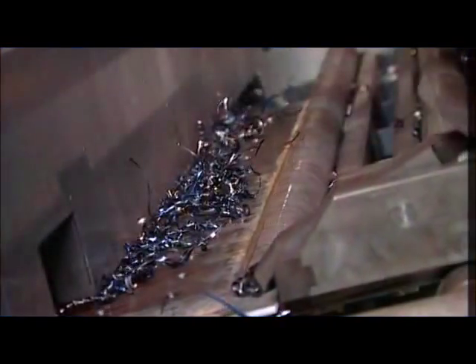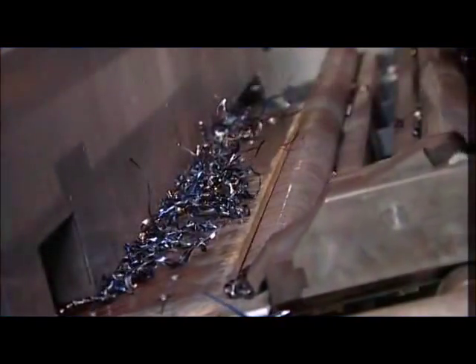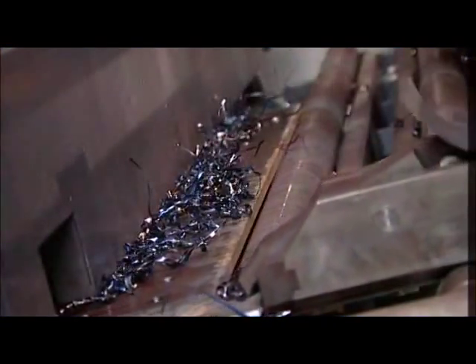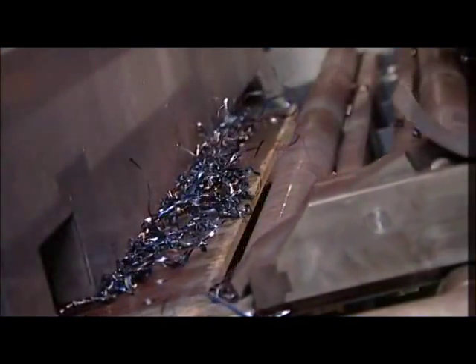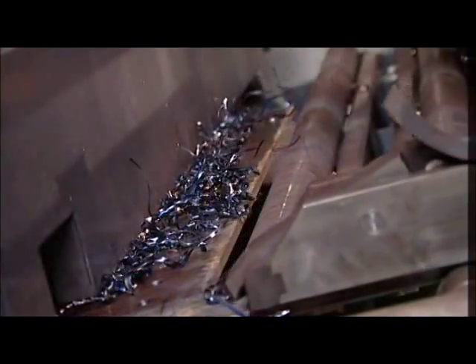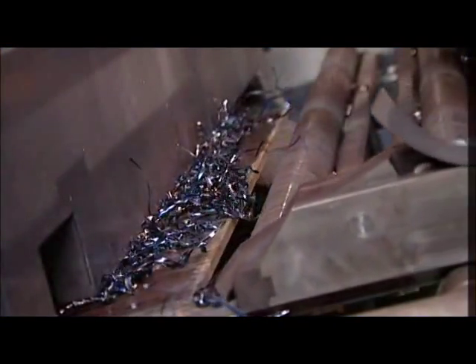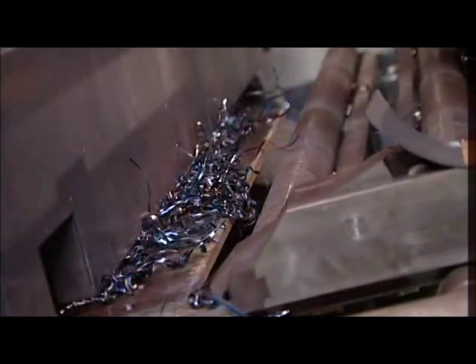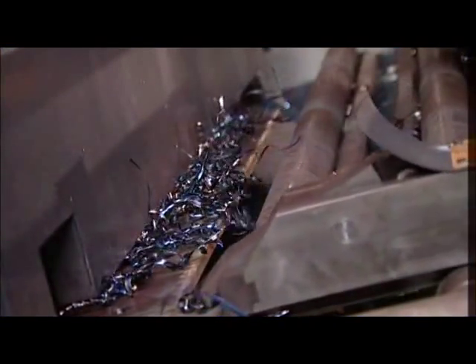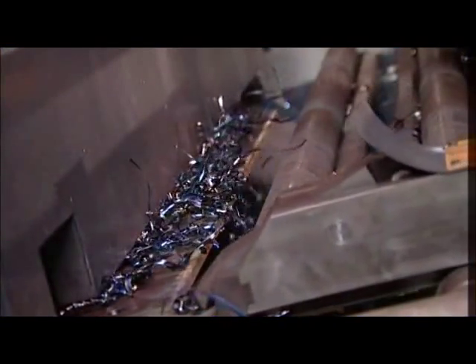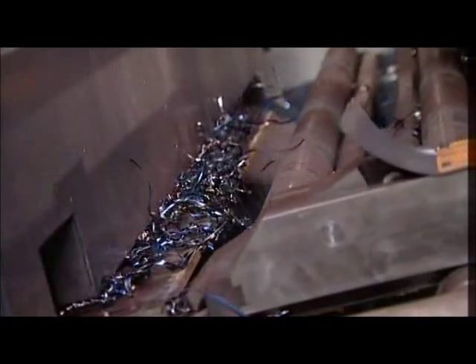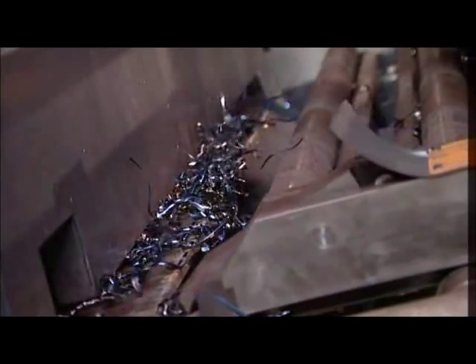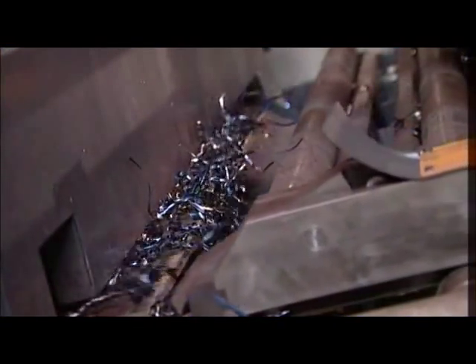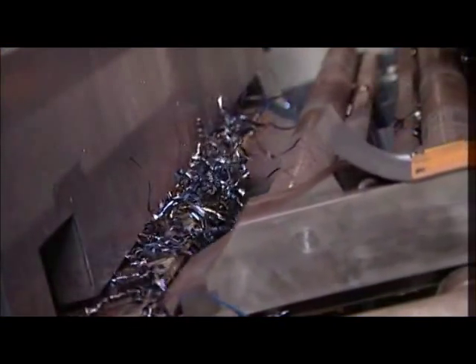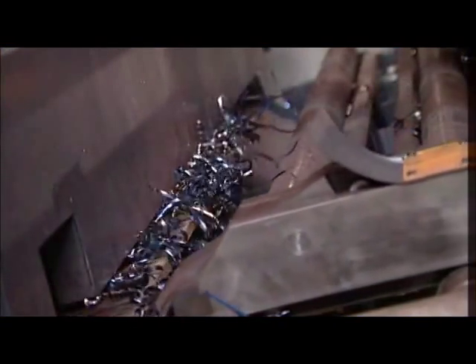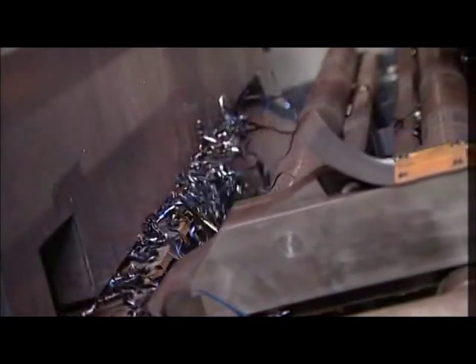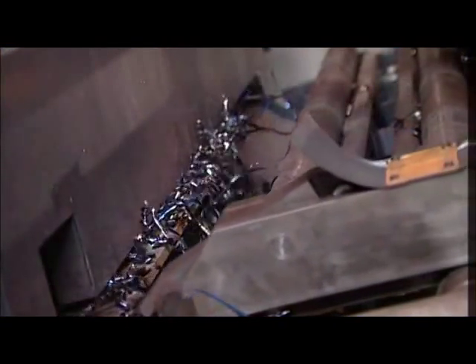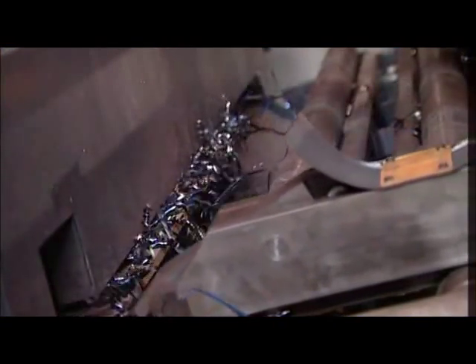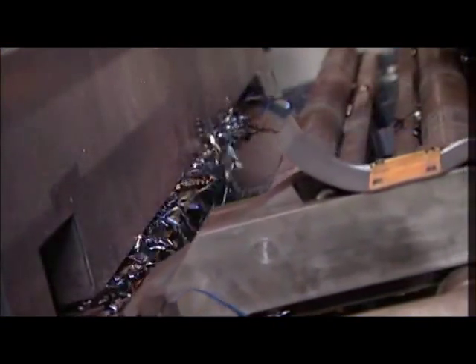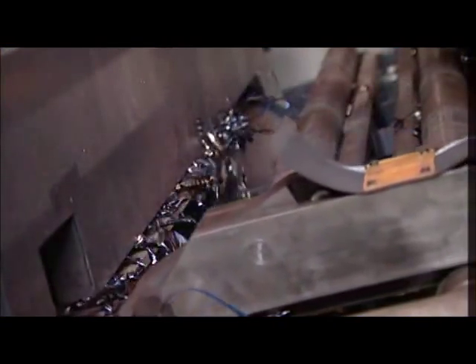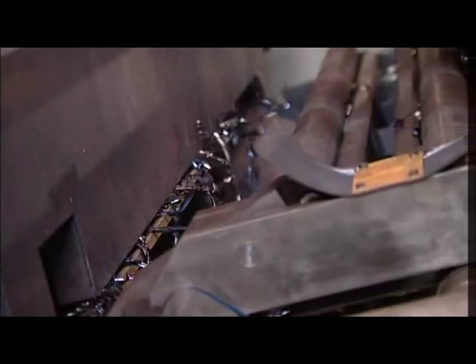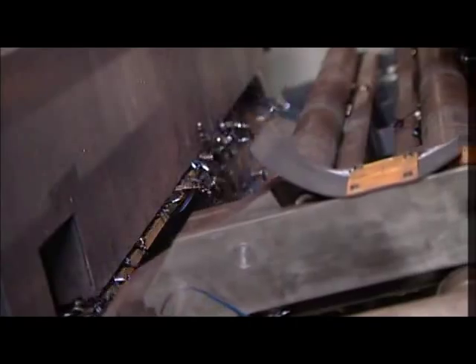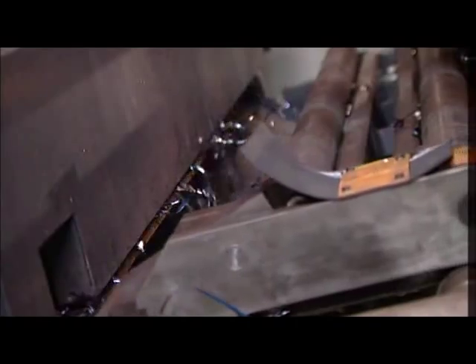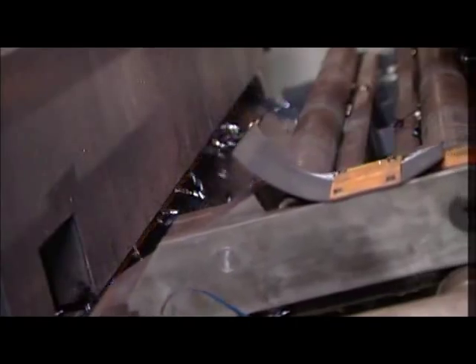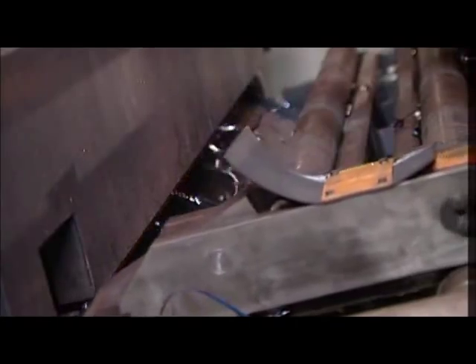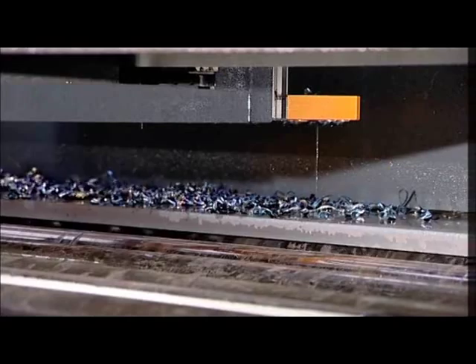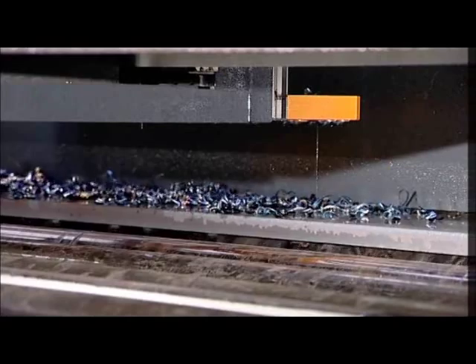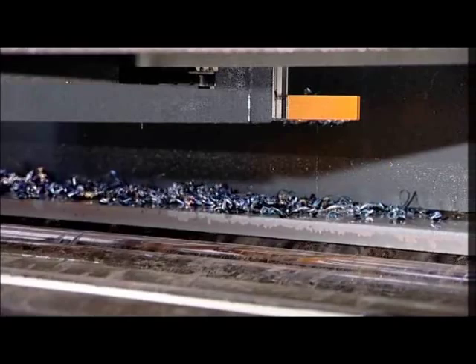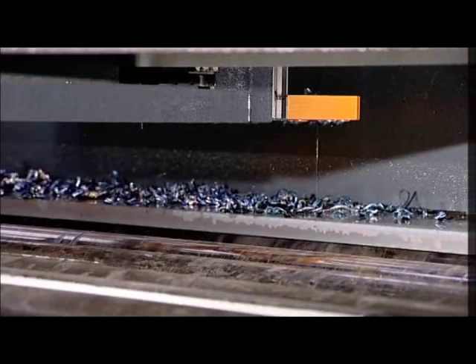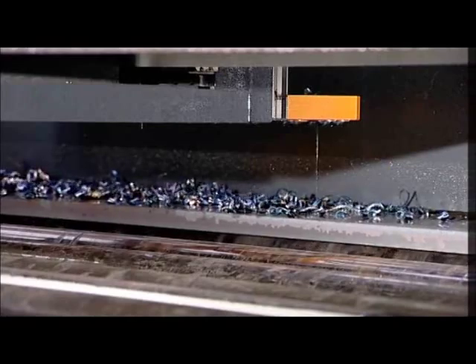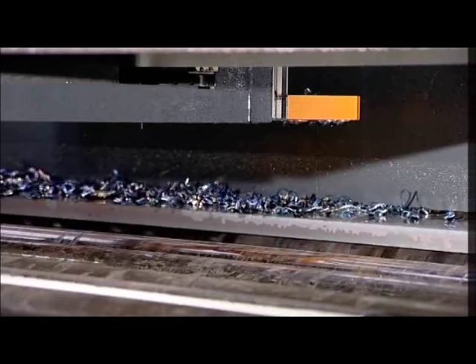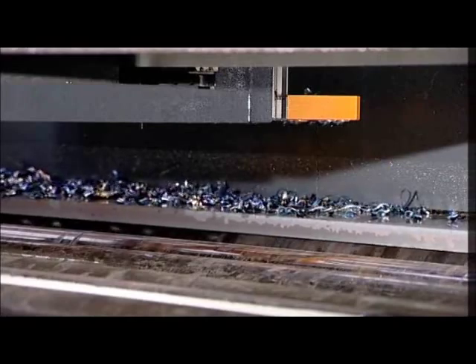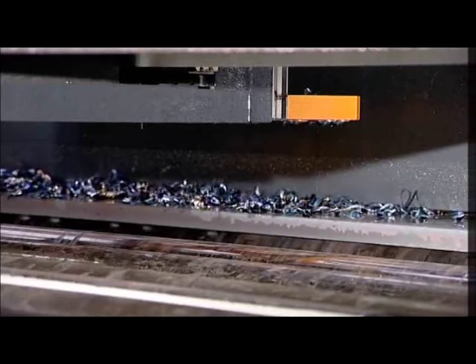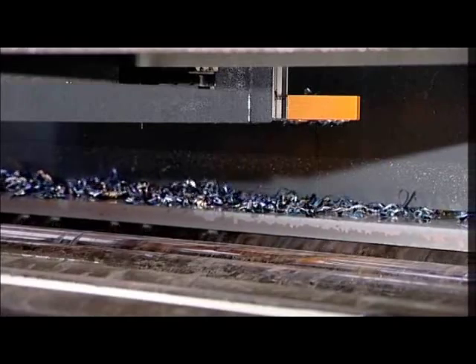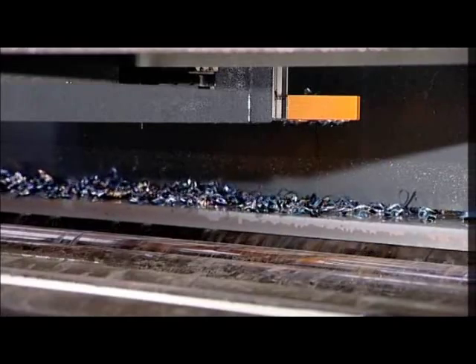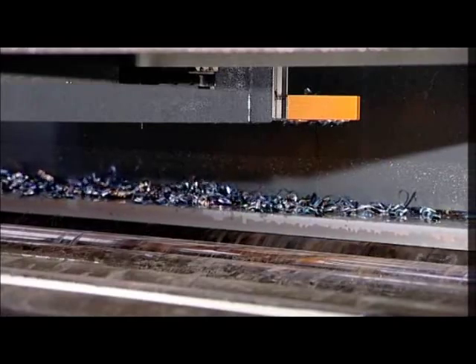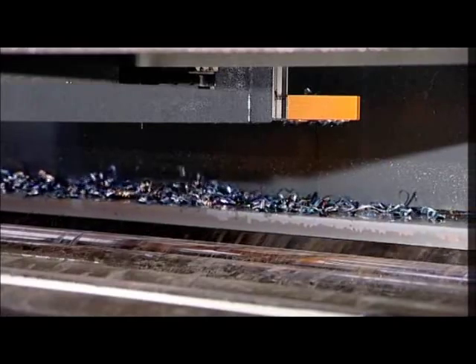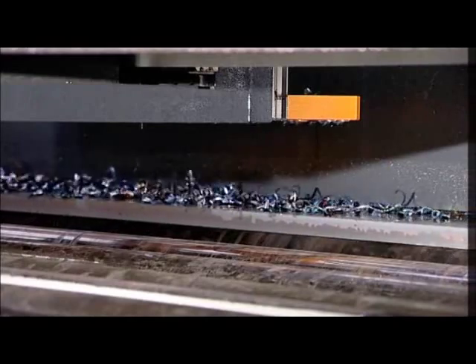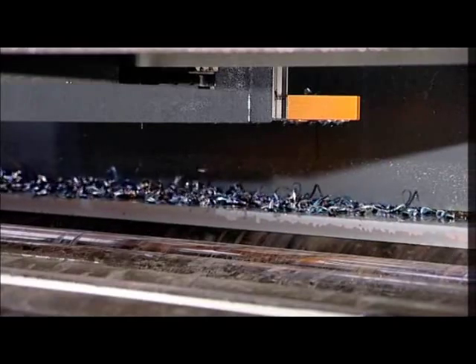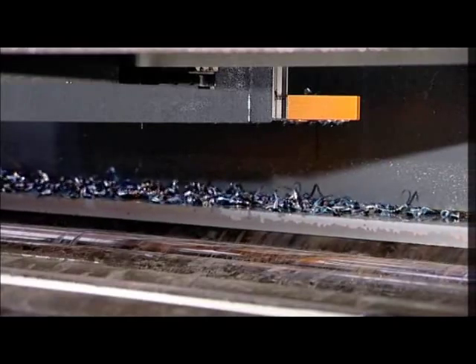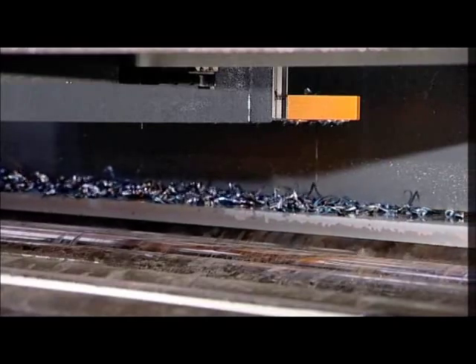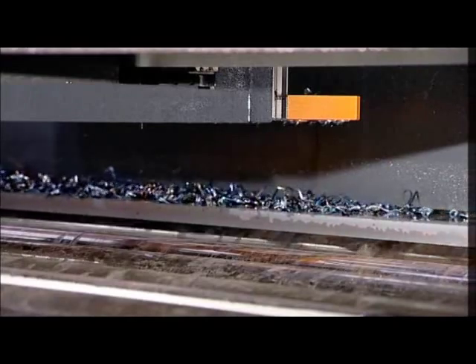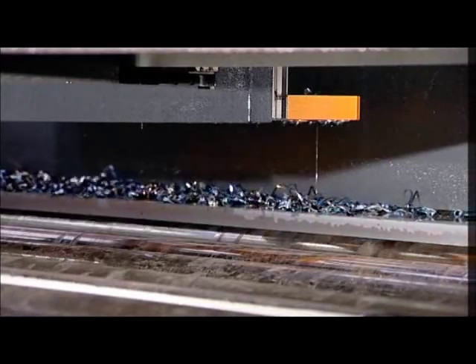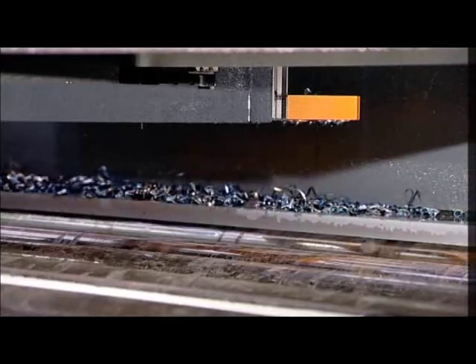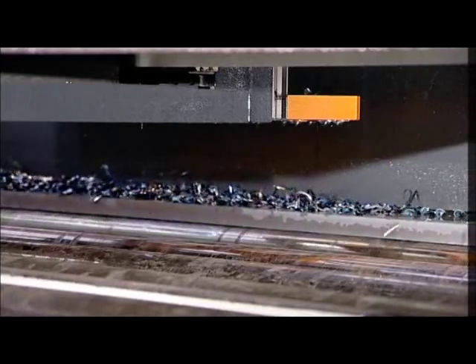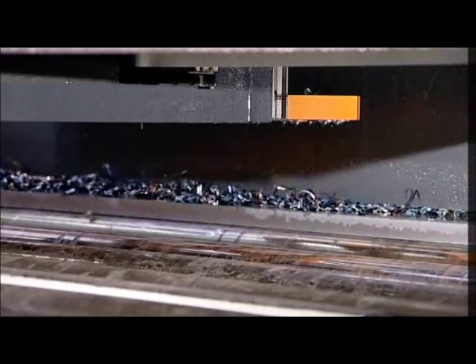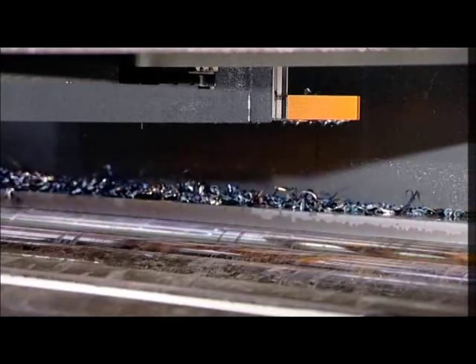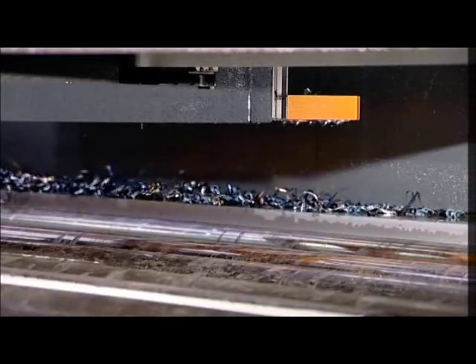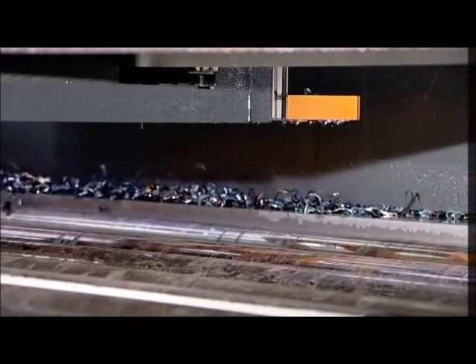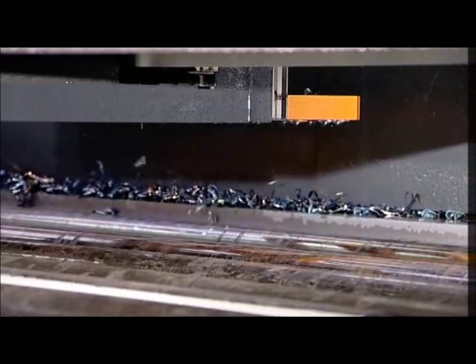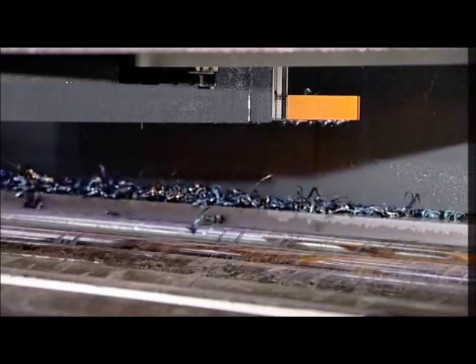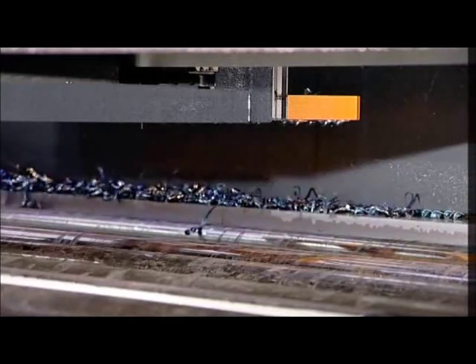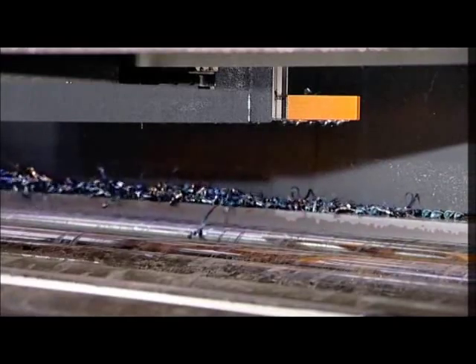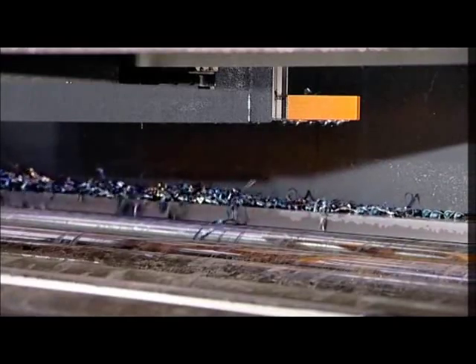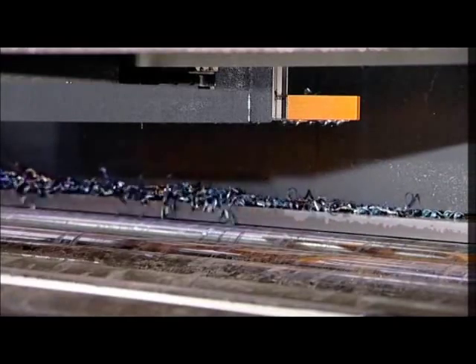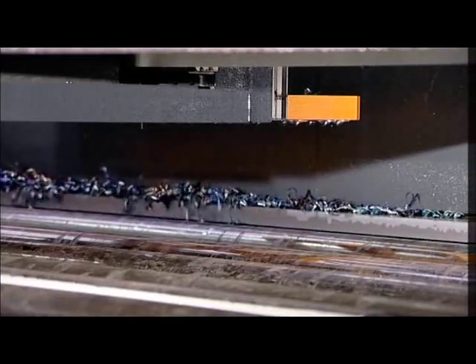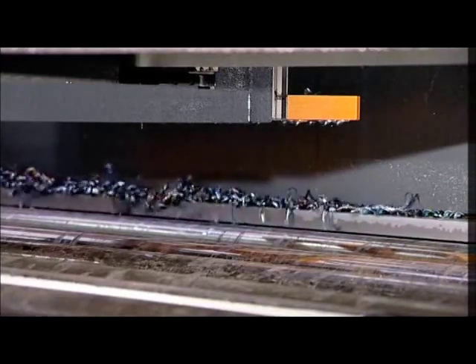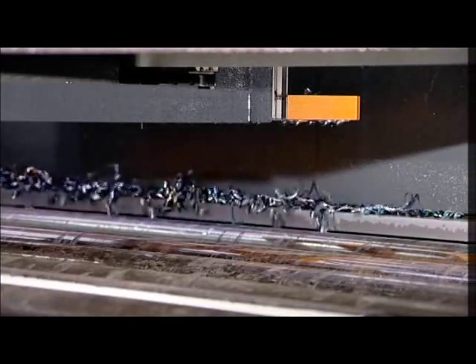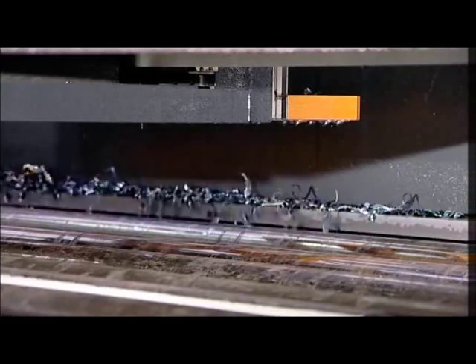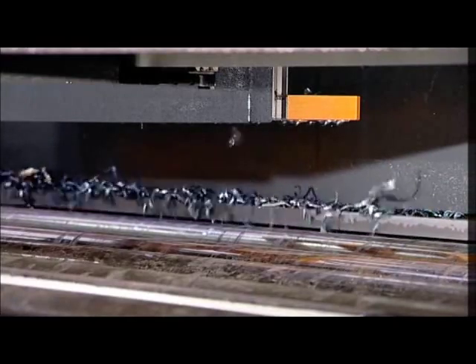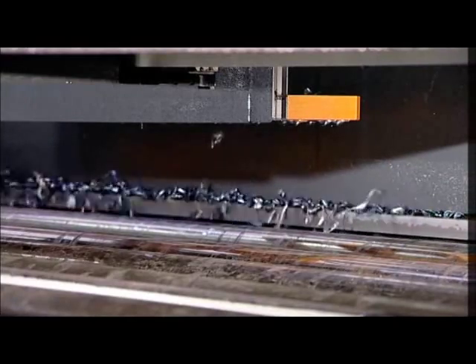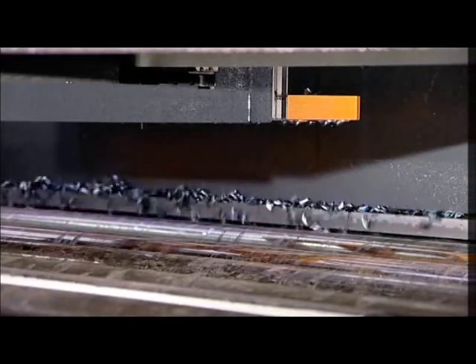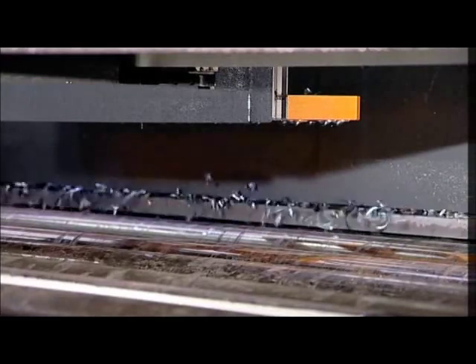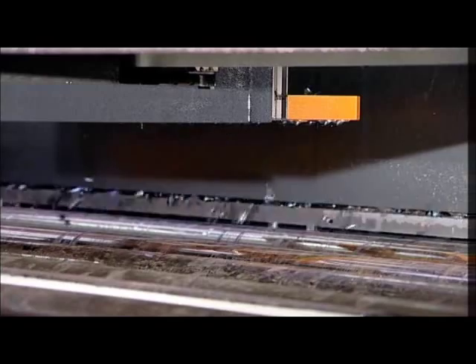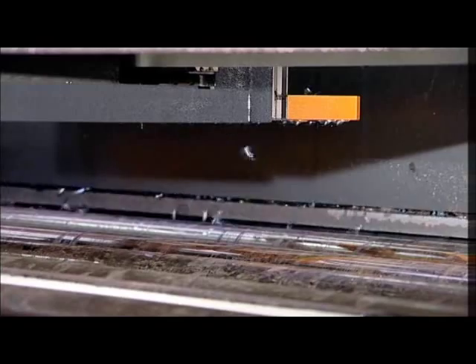Chips are evacuated thanks to a CNC-controlled brushing cycle before the plate is transferred to the thermal cutting unit.